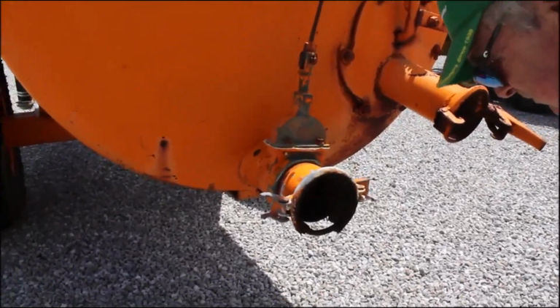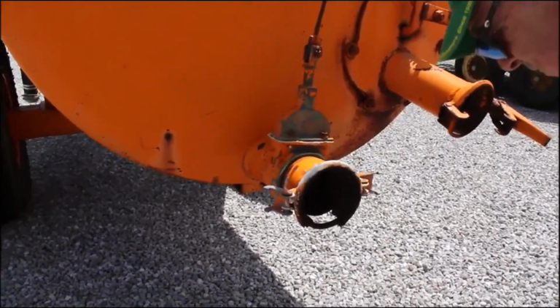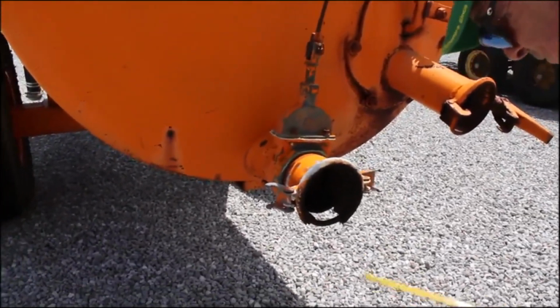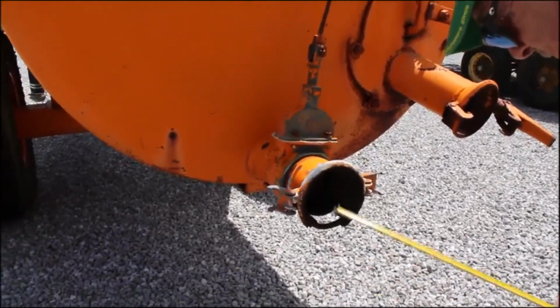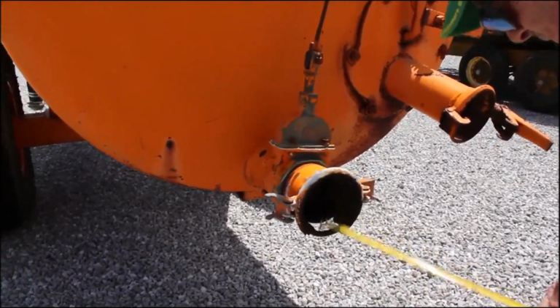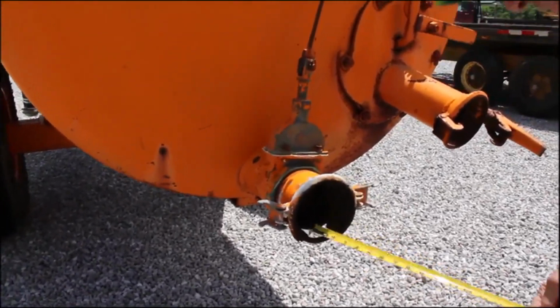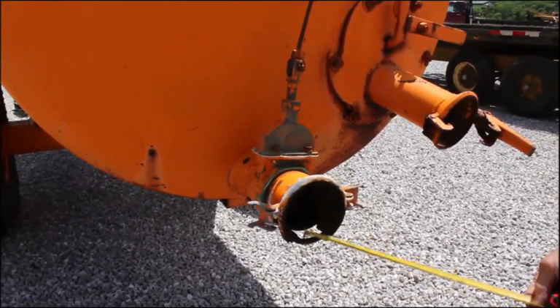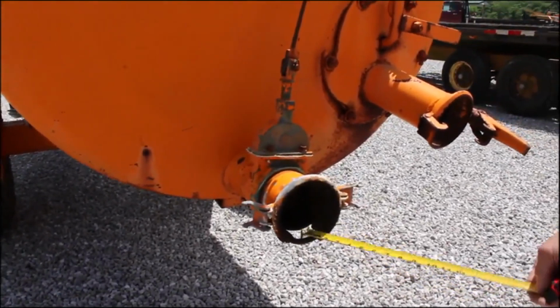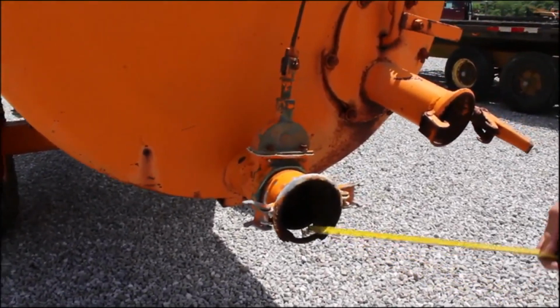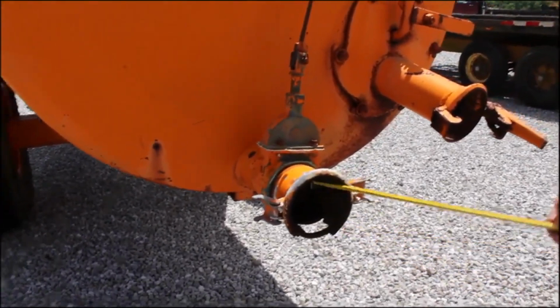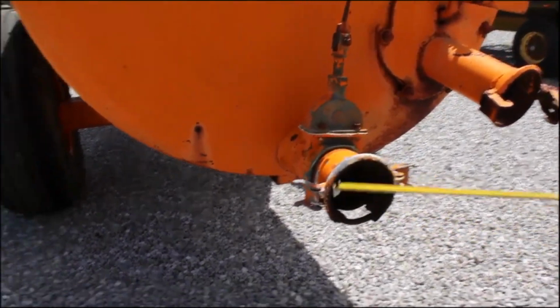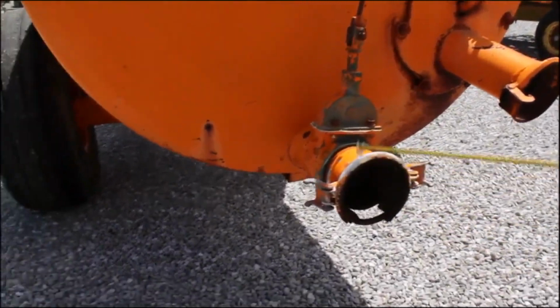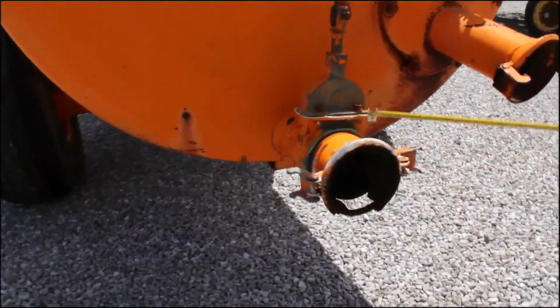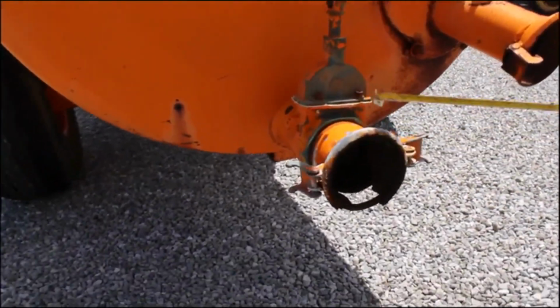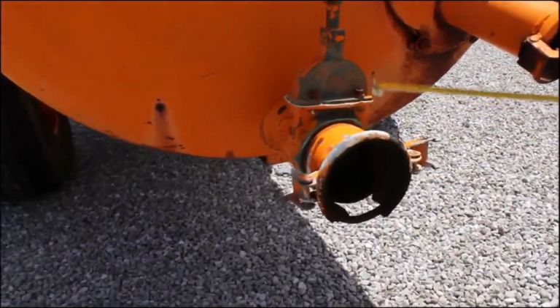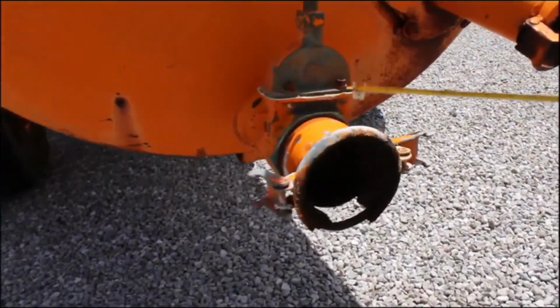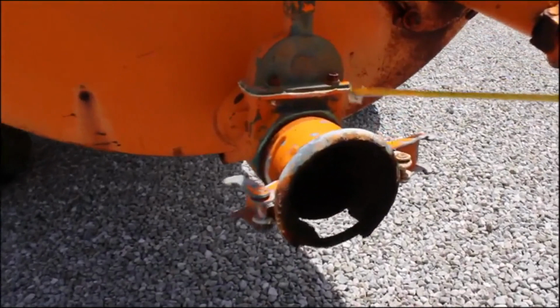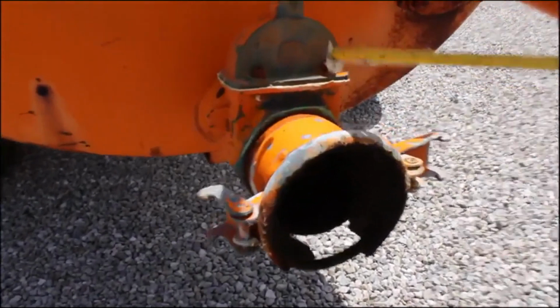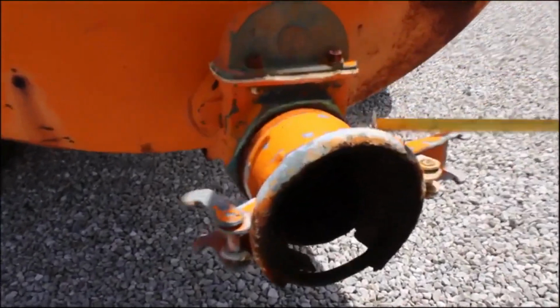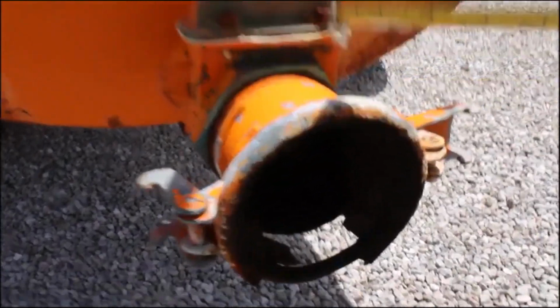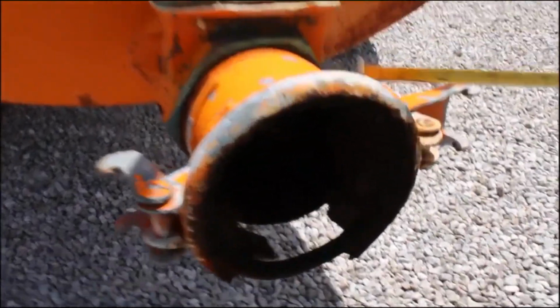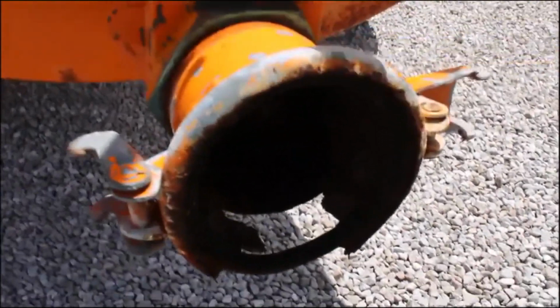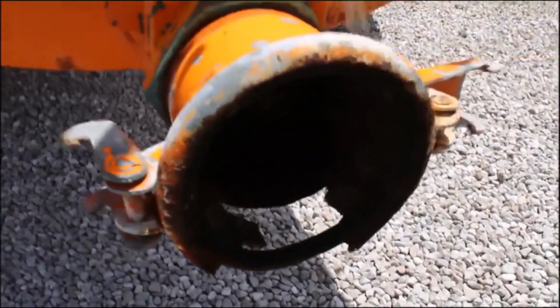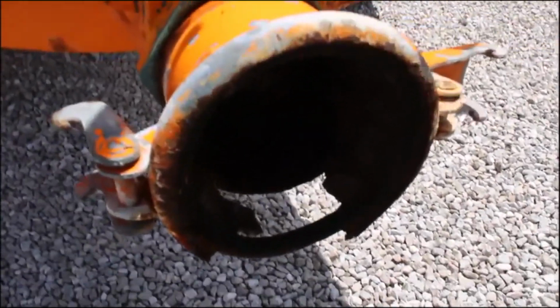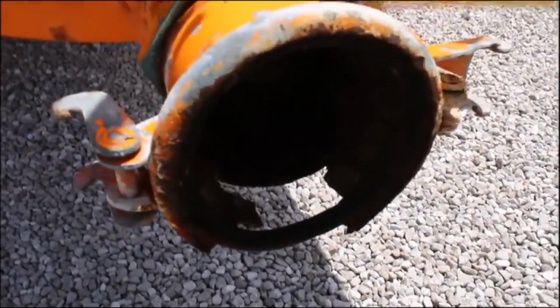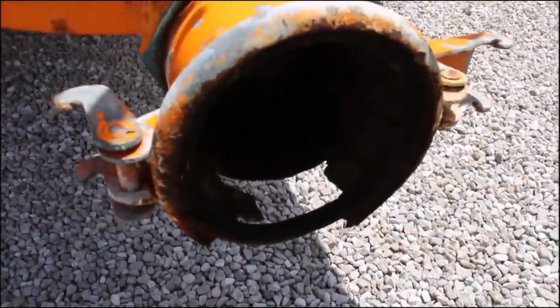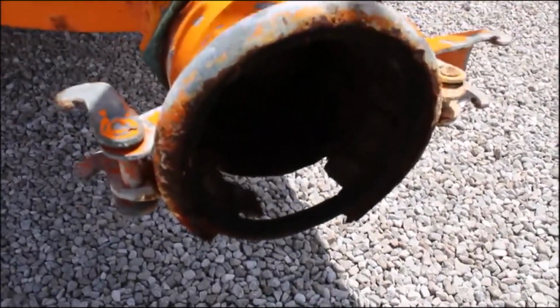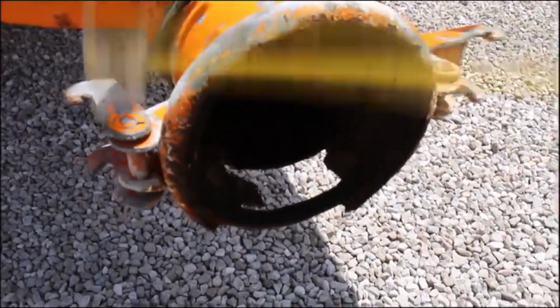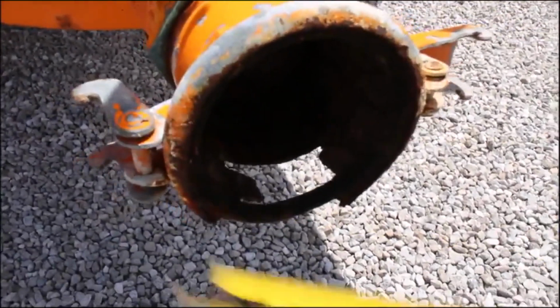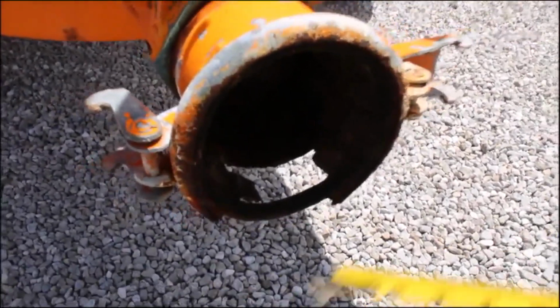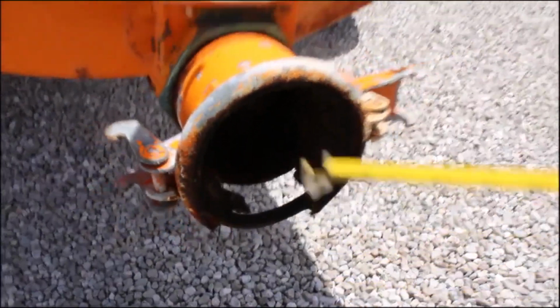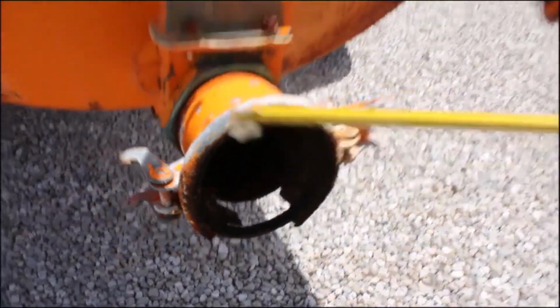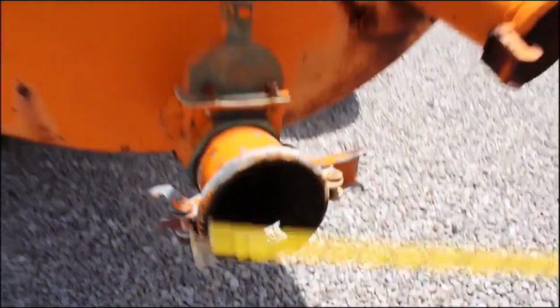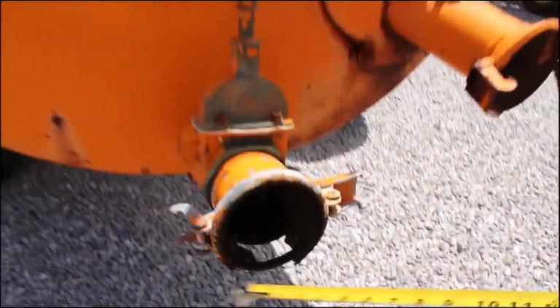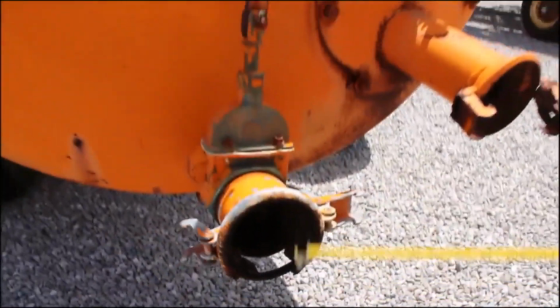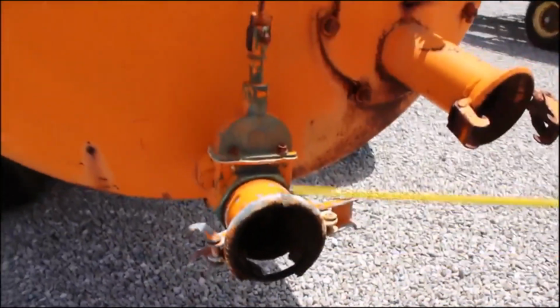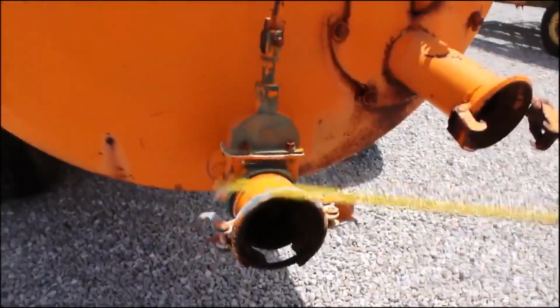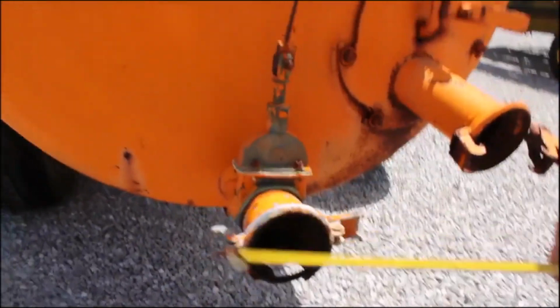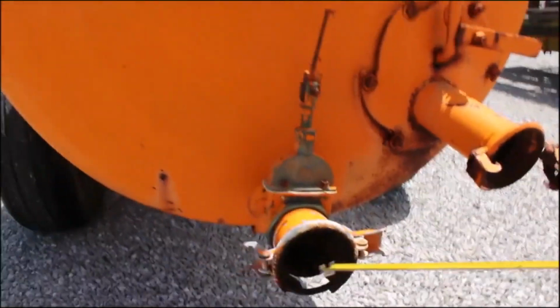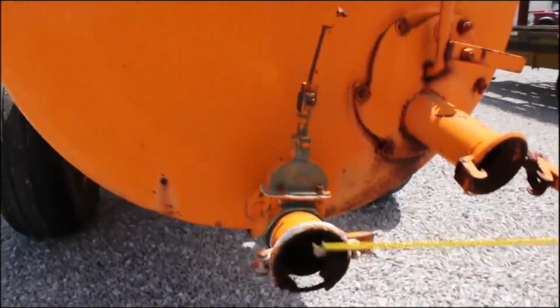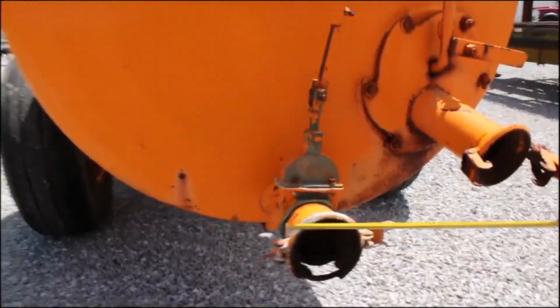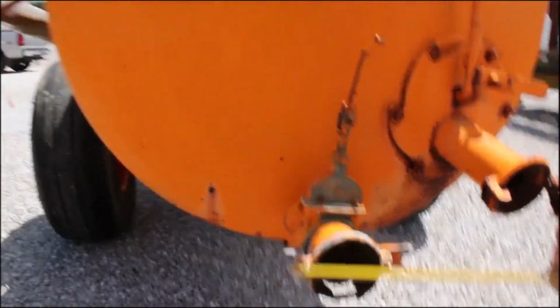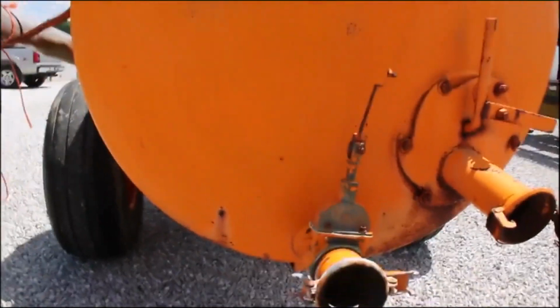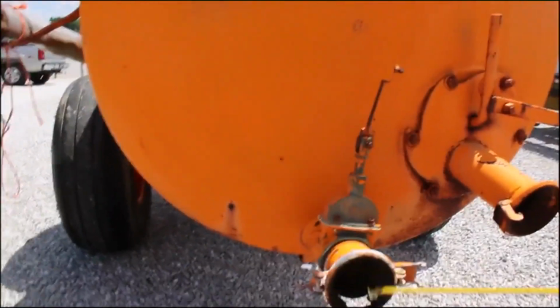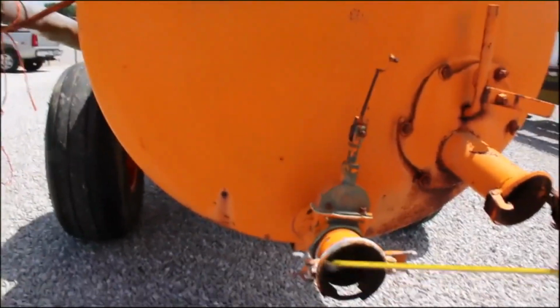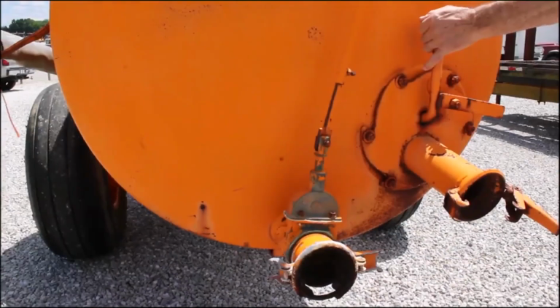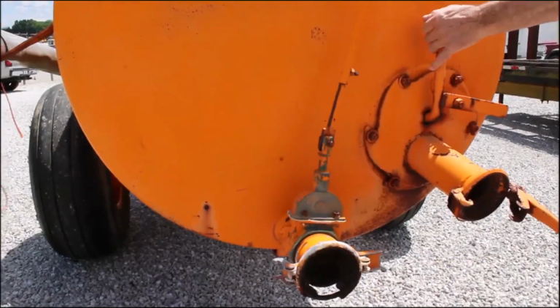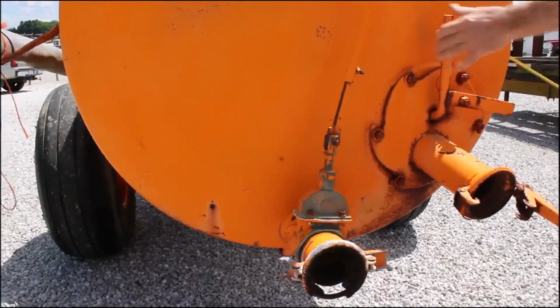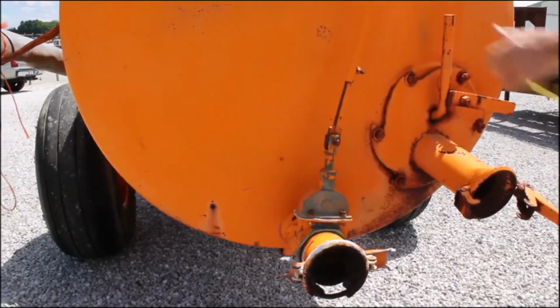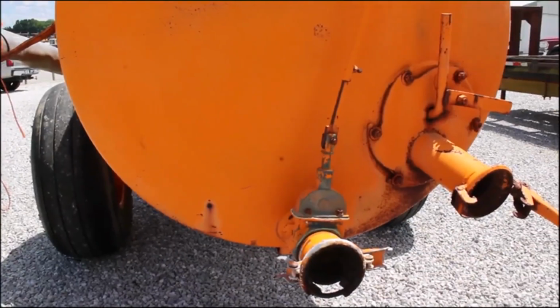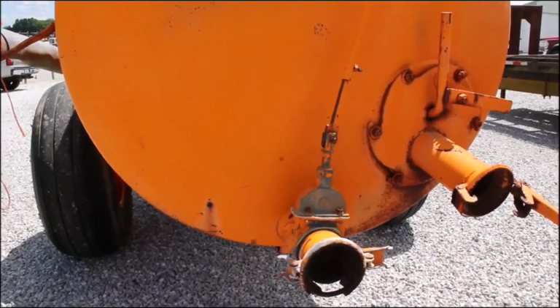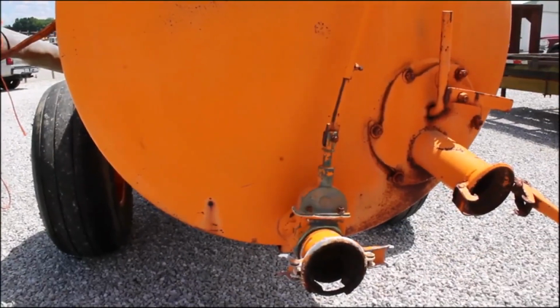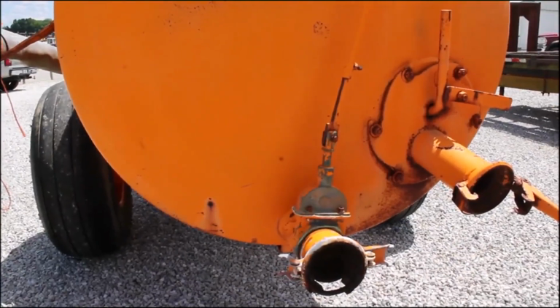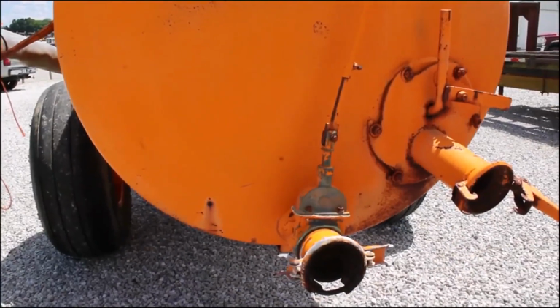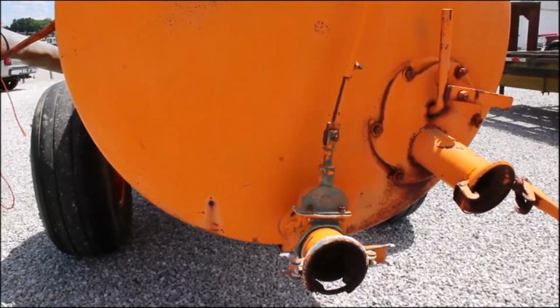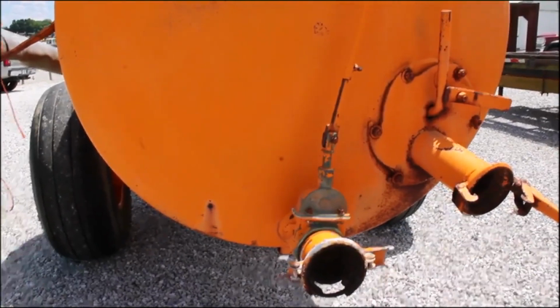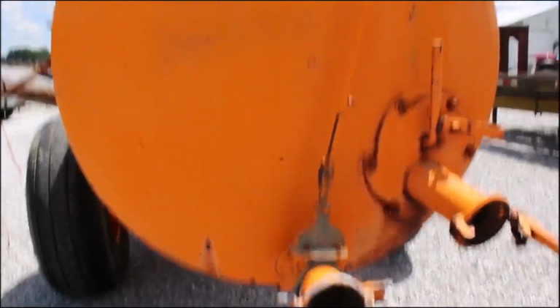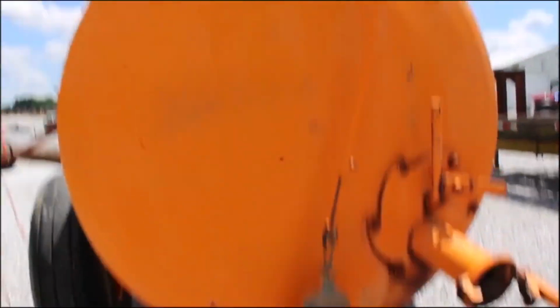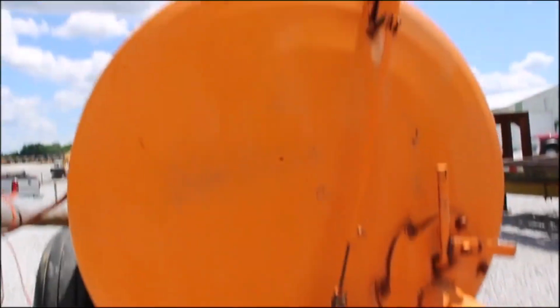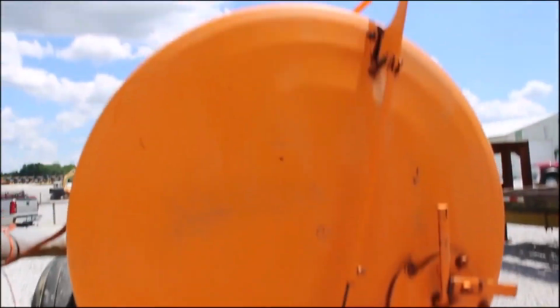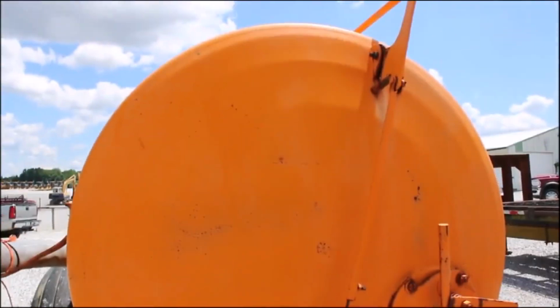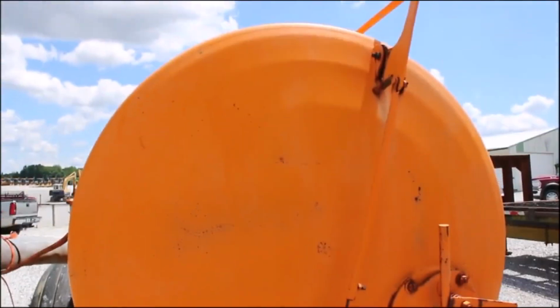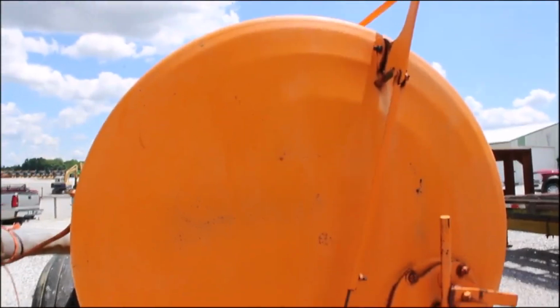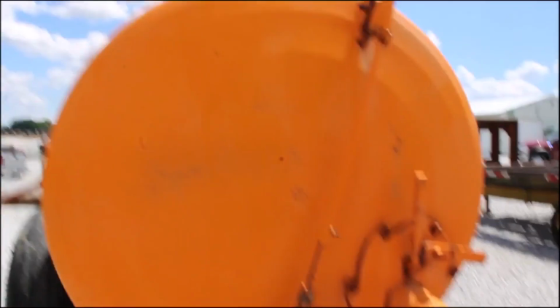This here has got some rust on it, but all you got to do is screw that out and put you another one in there. As is, but it looks like a pretty good tank.